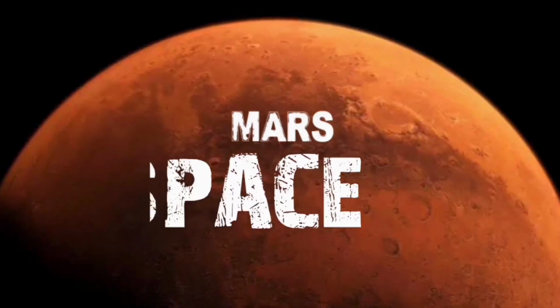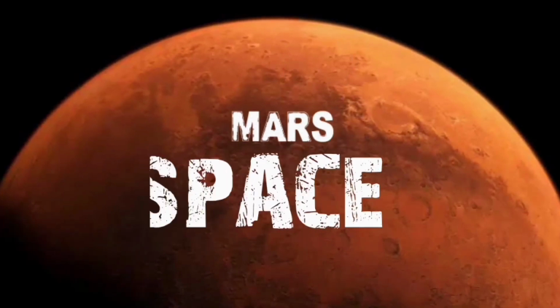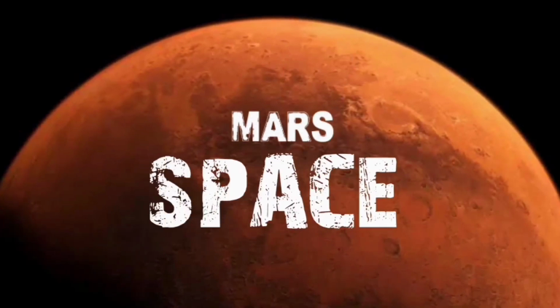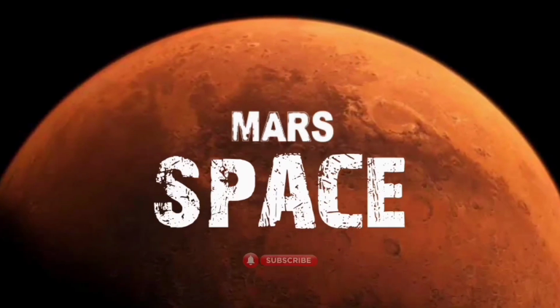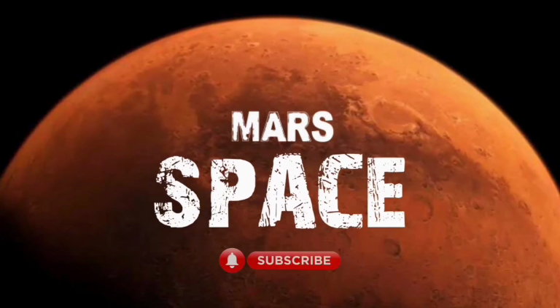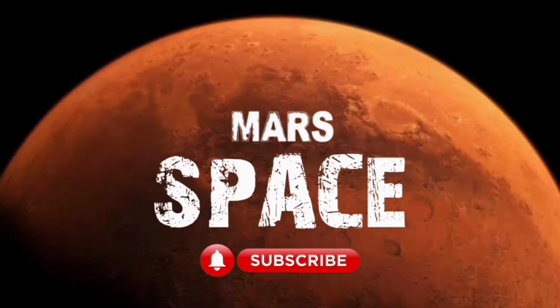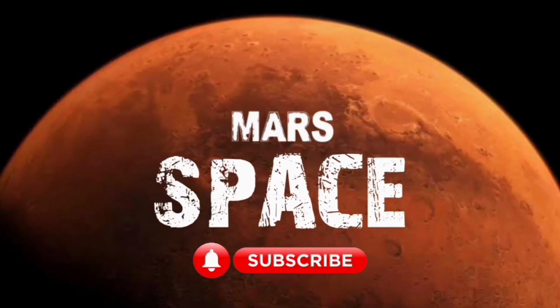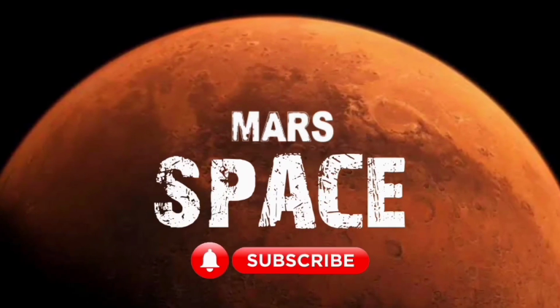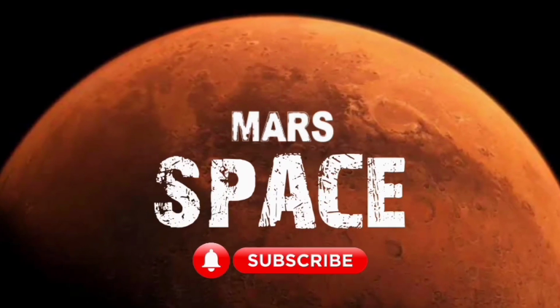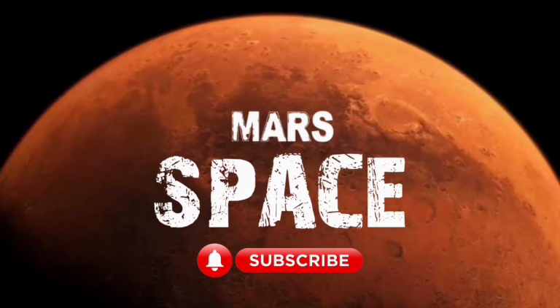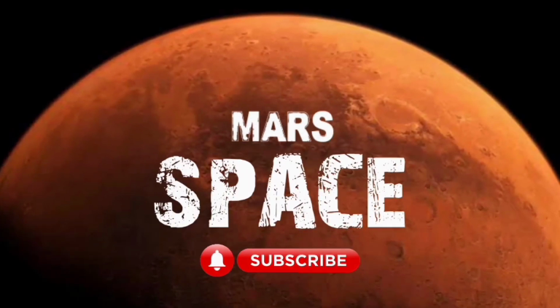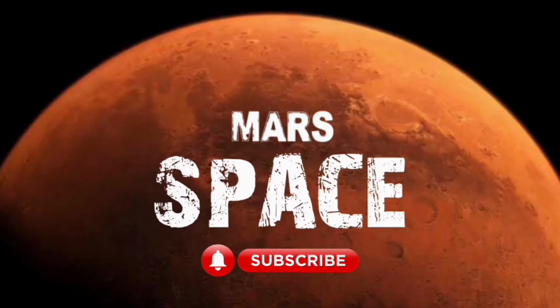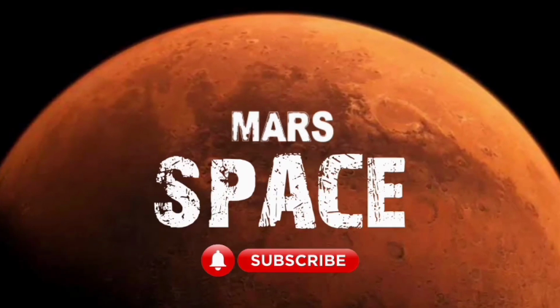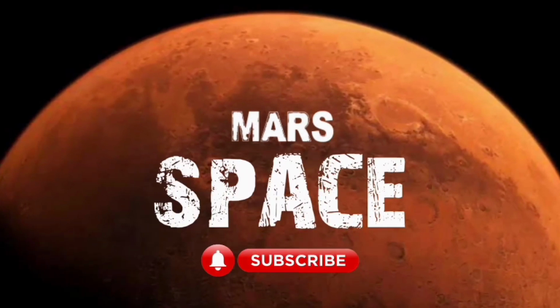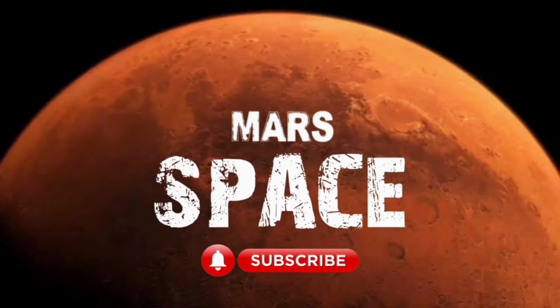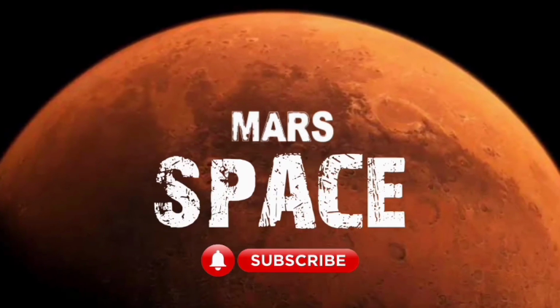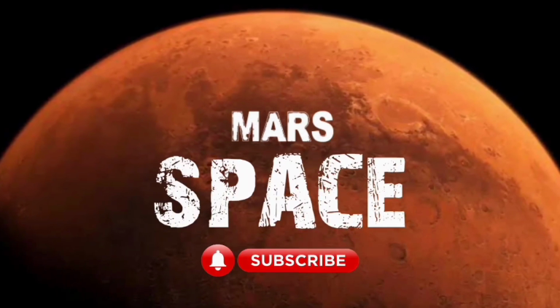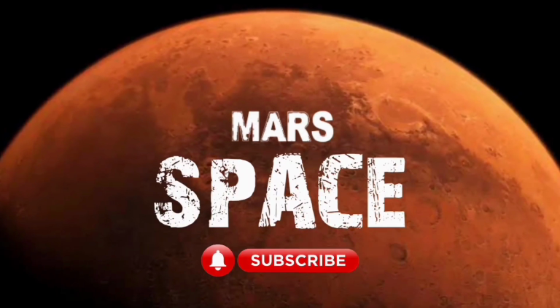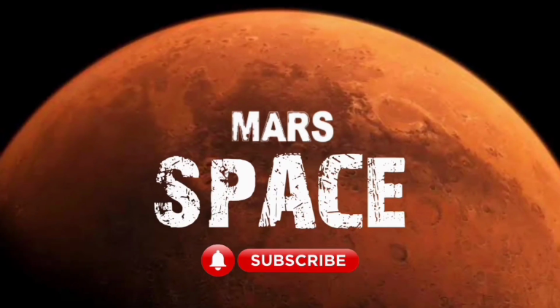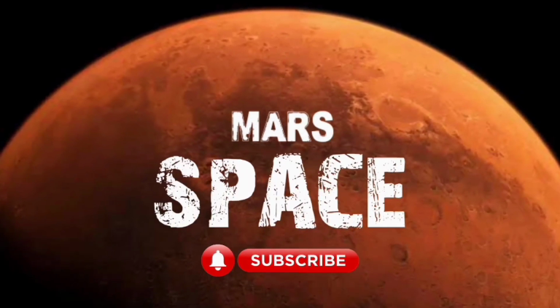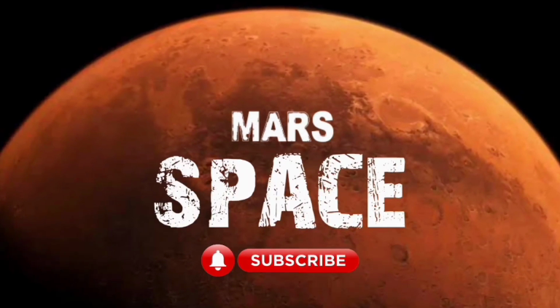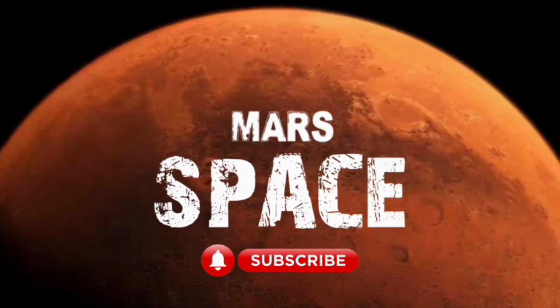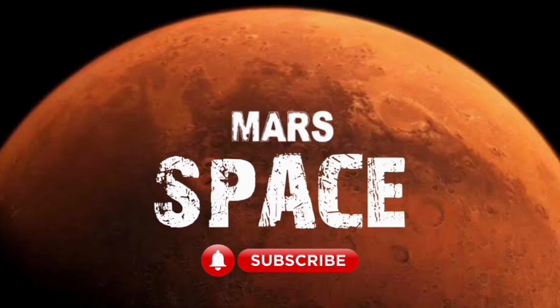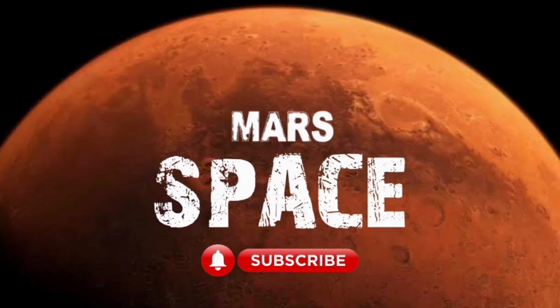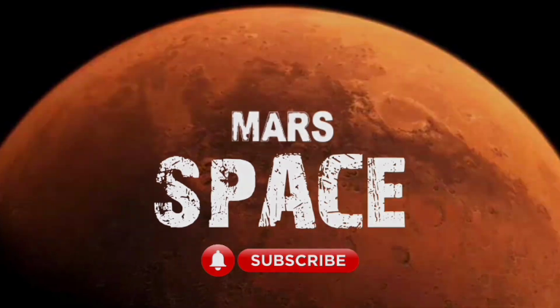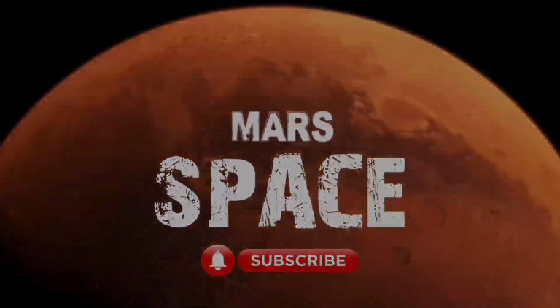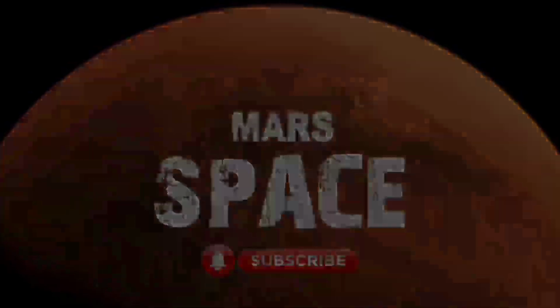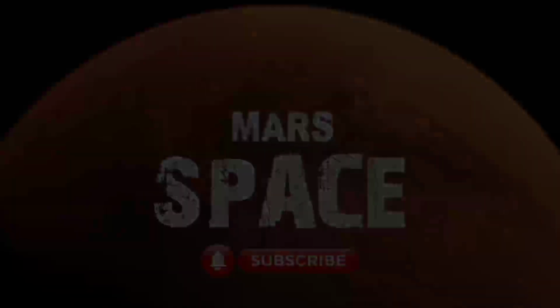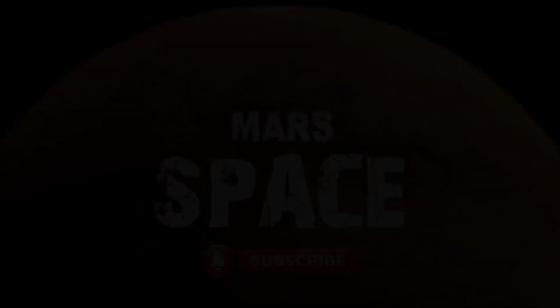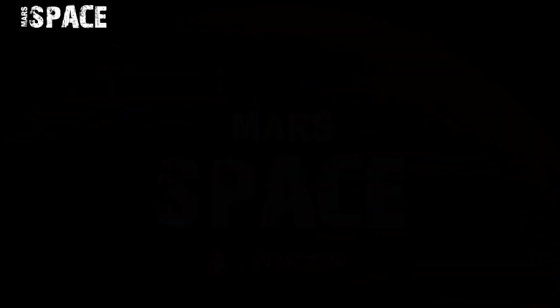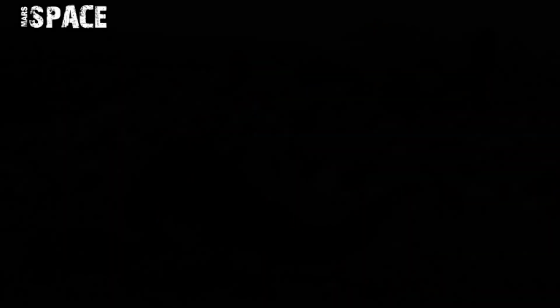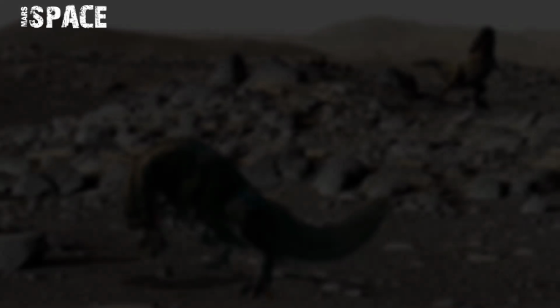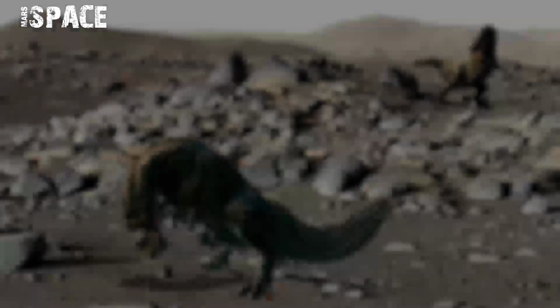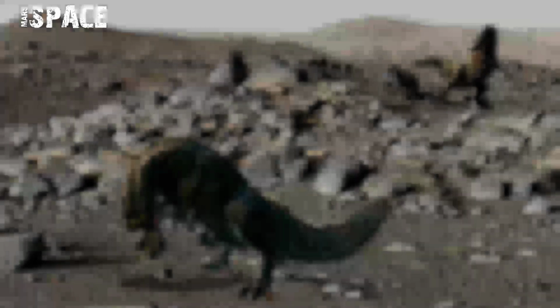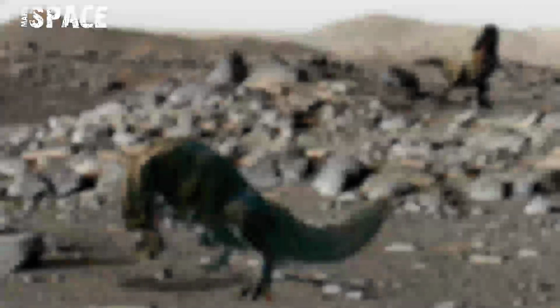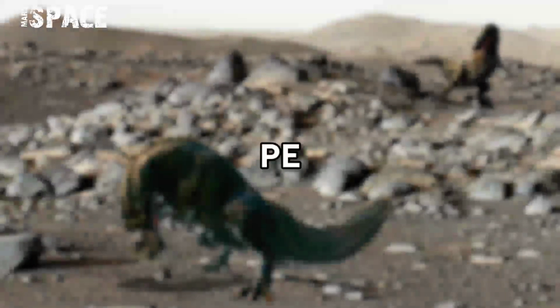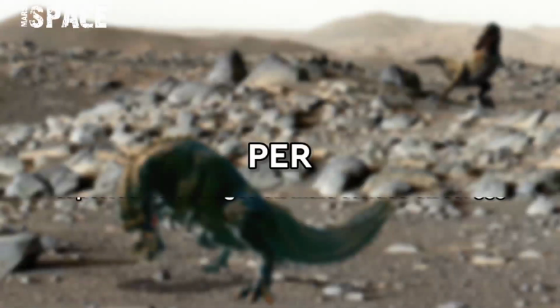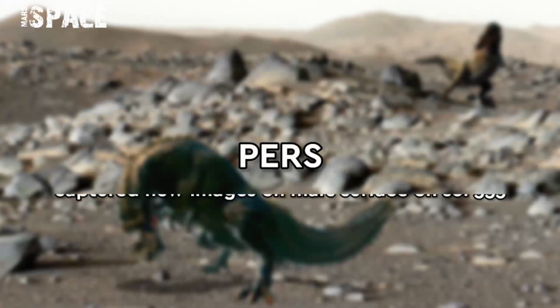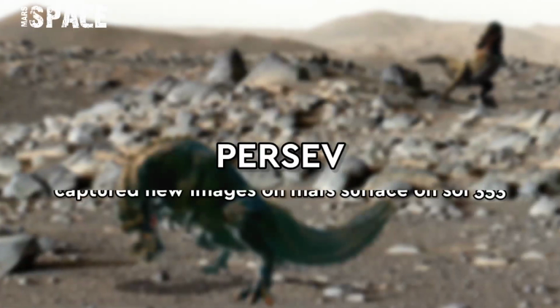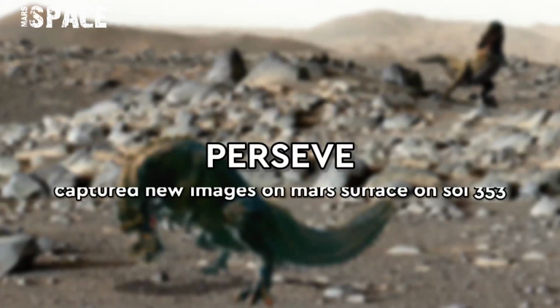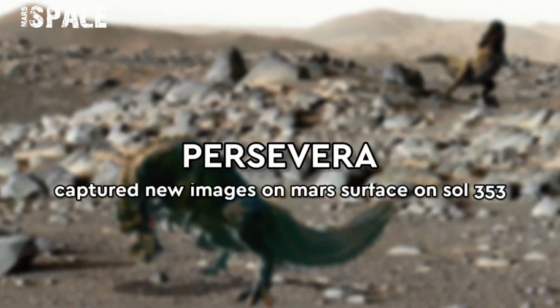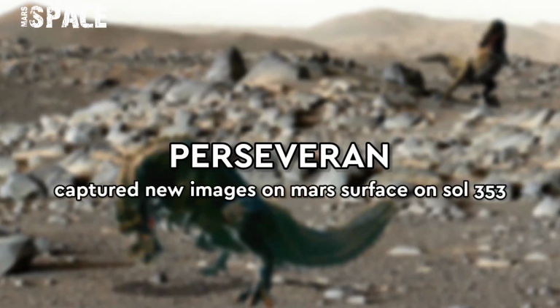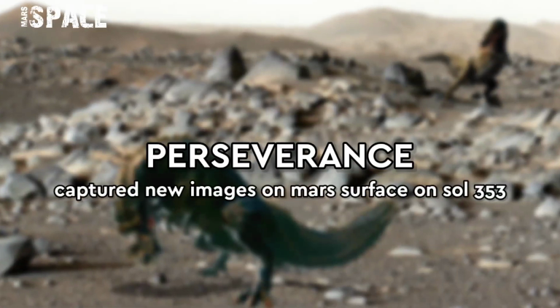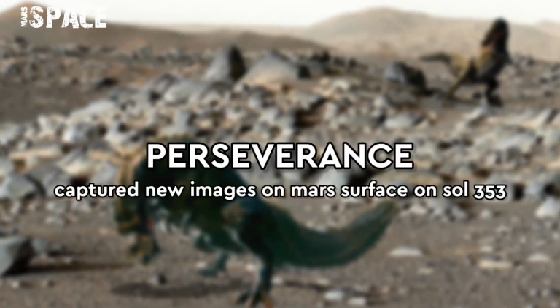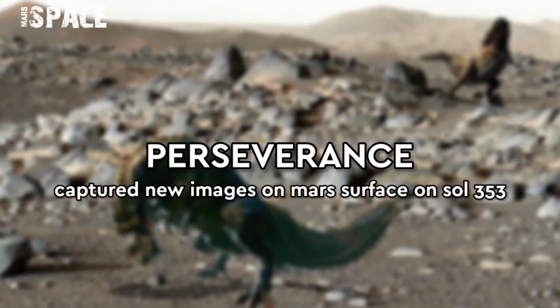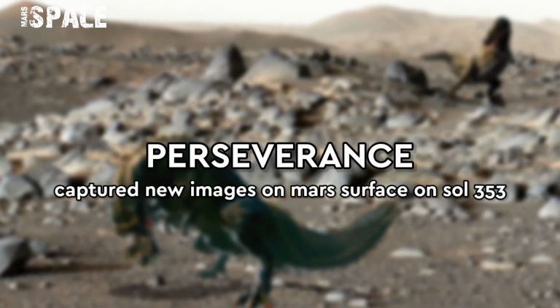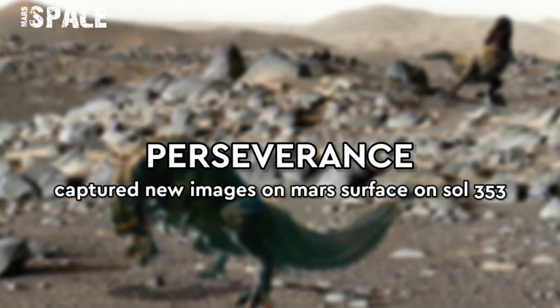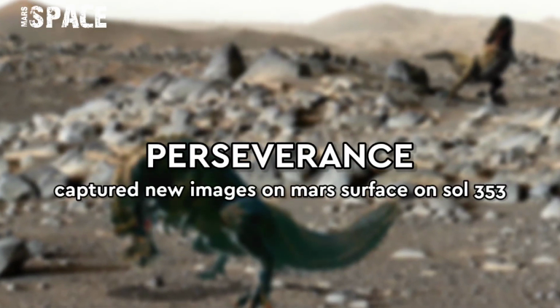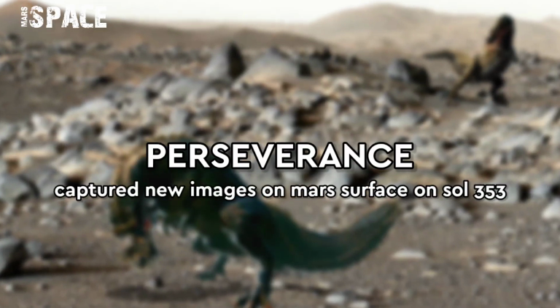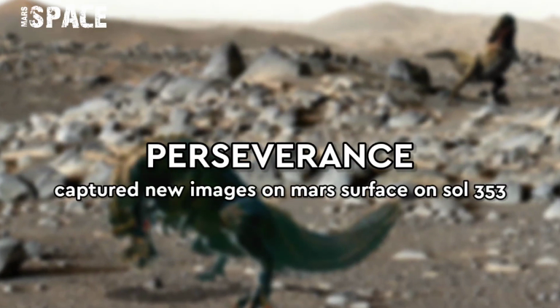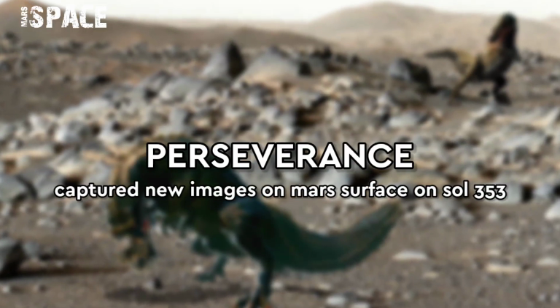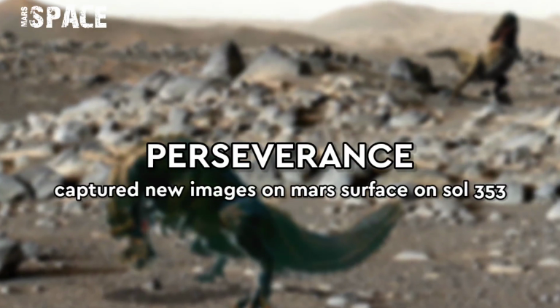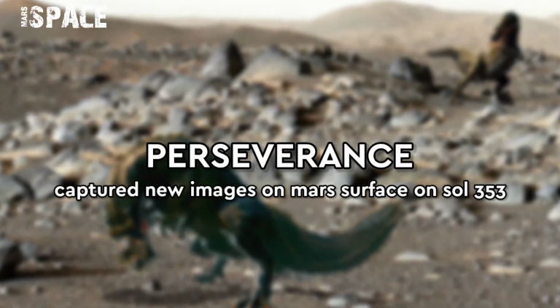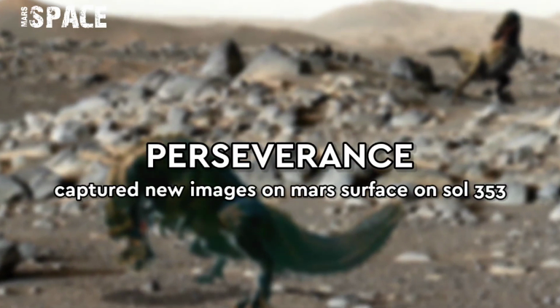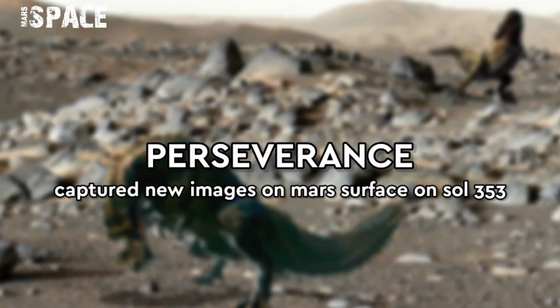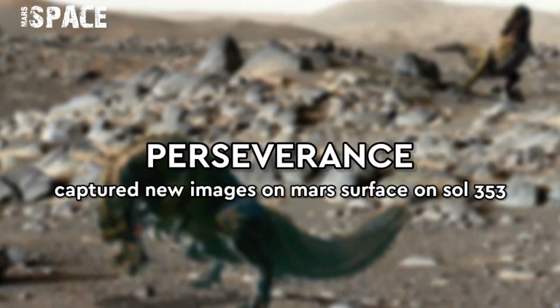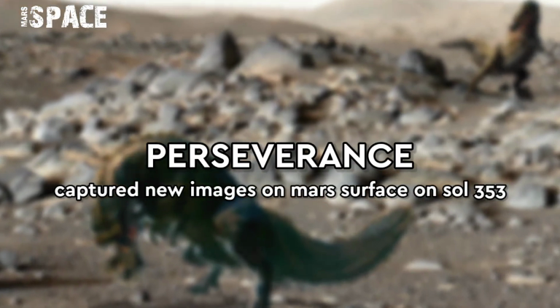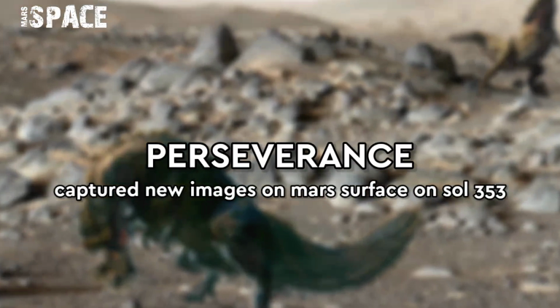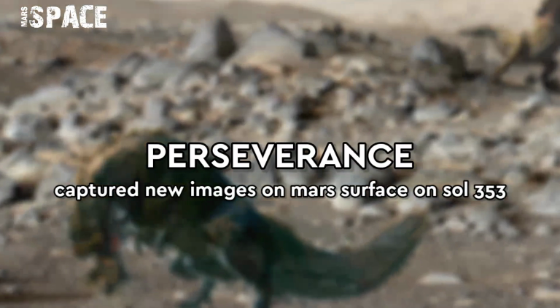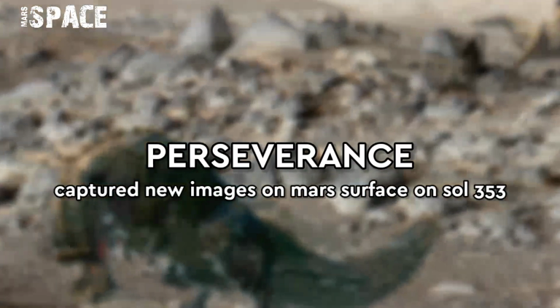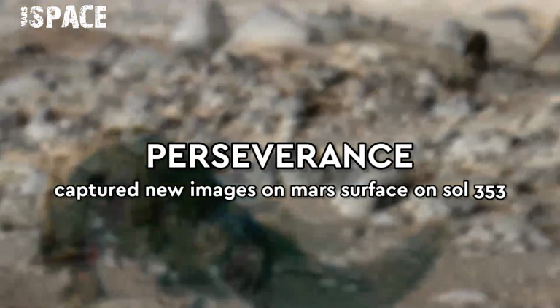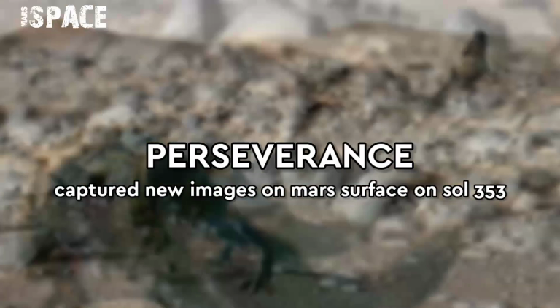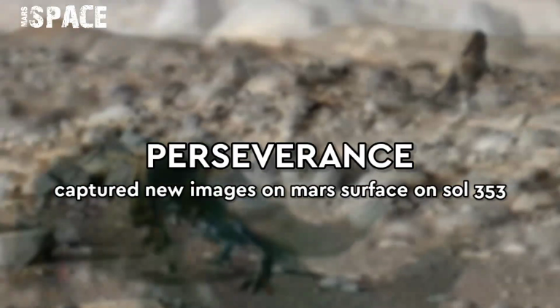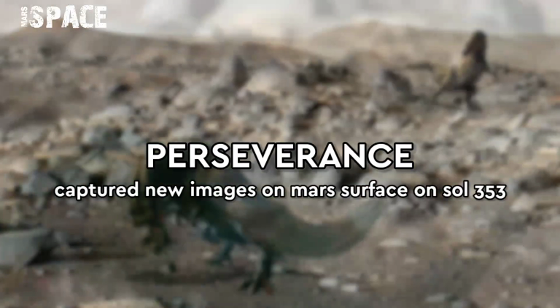Hi my dear friends, welcome back to our YouTube channel MarsysPass. For more updates, hit the bell icon with thumbs up and please watch till the end.